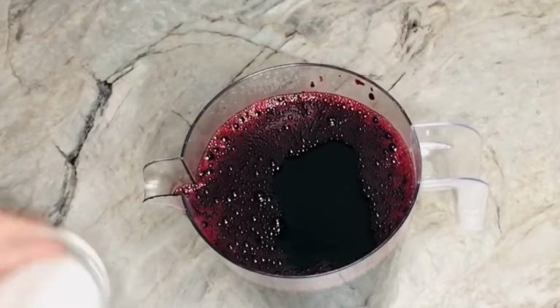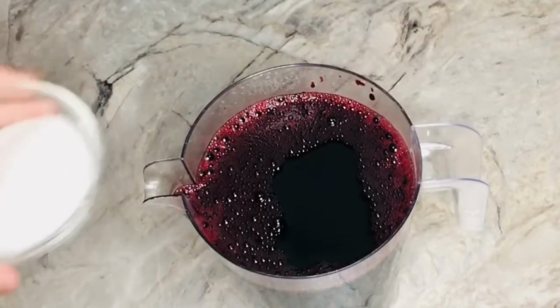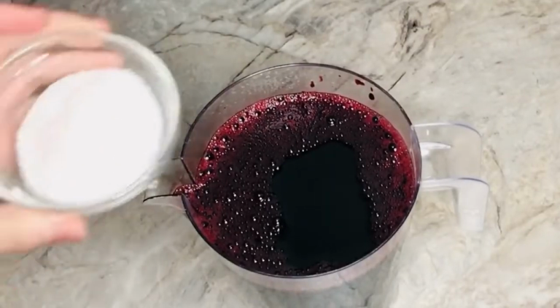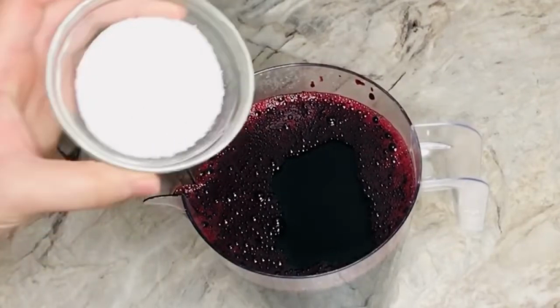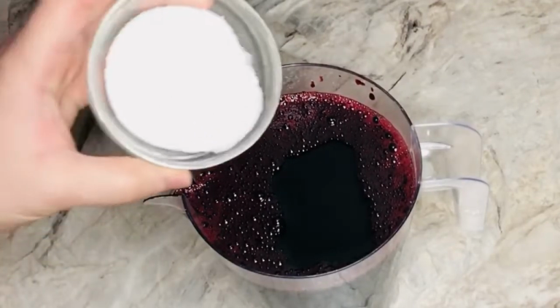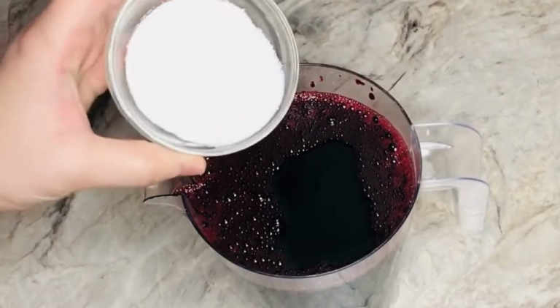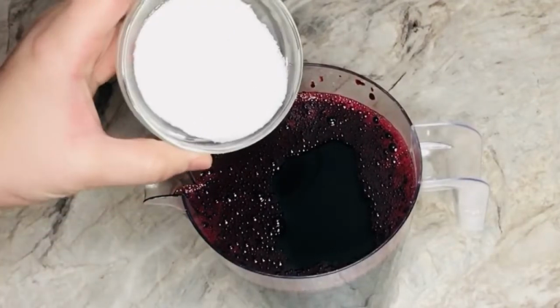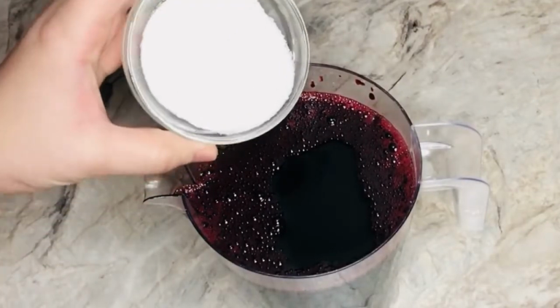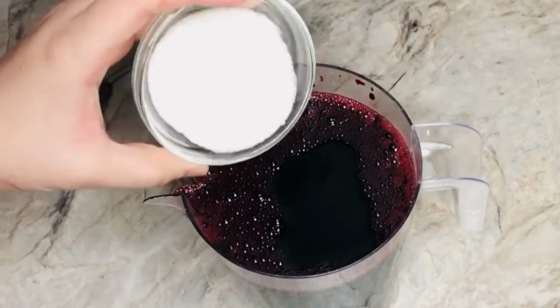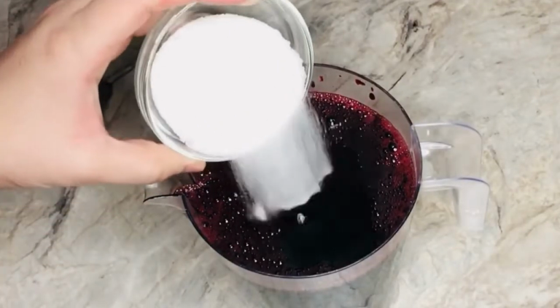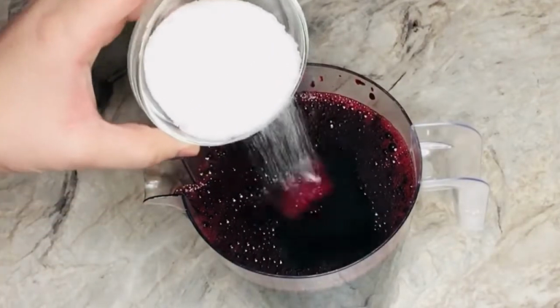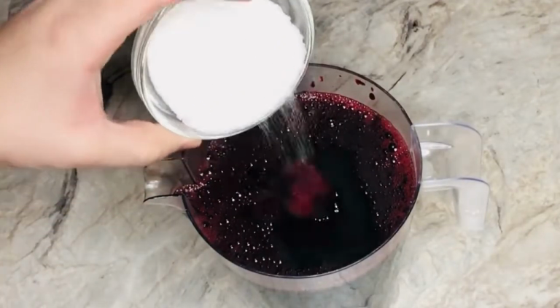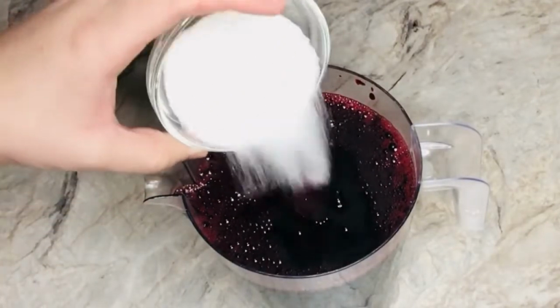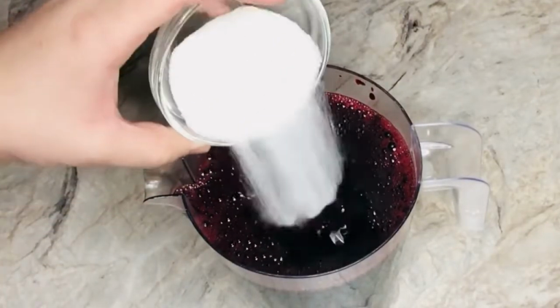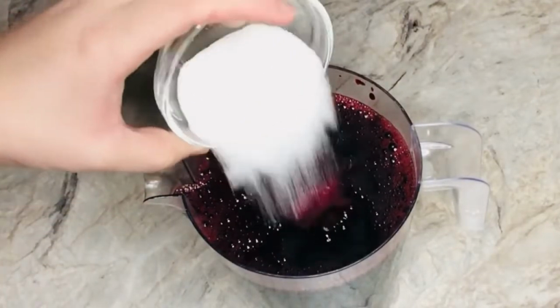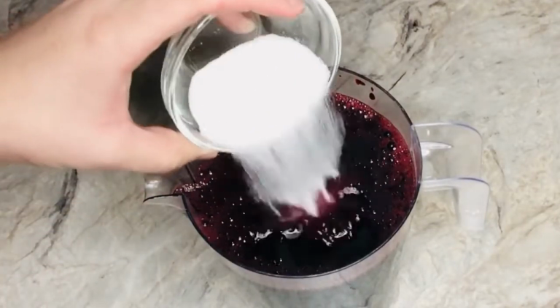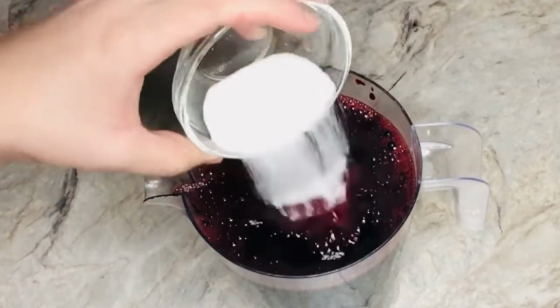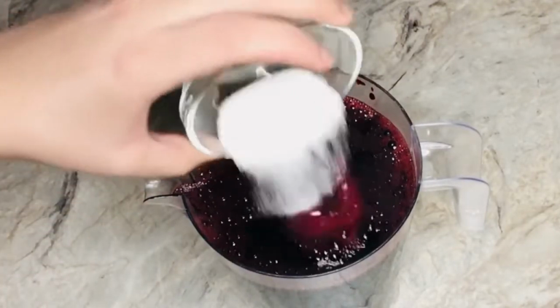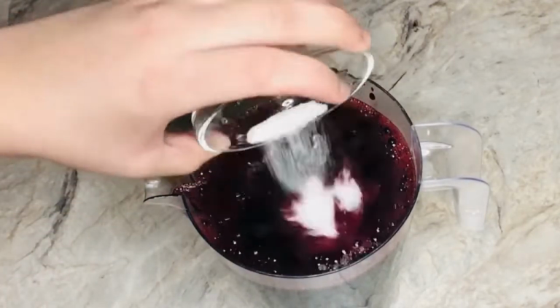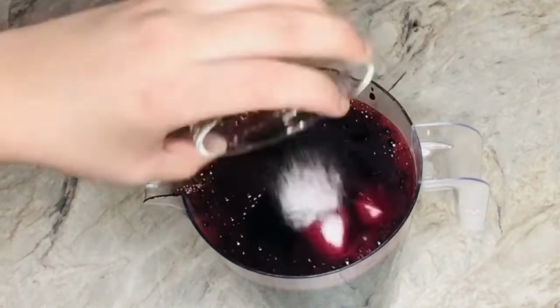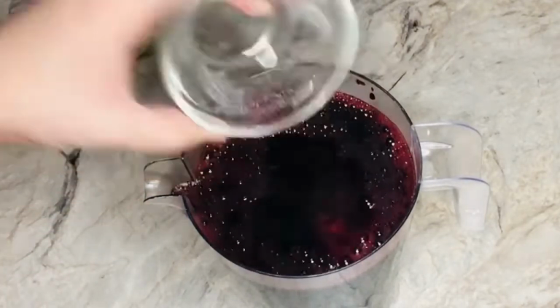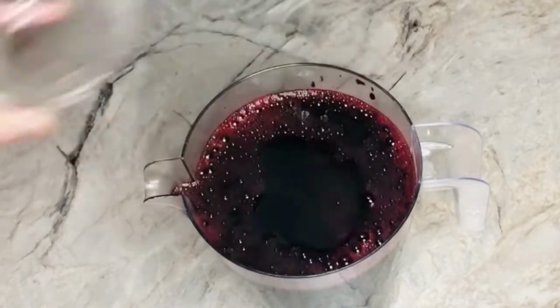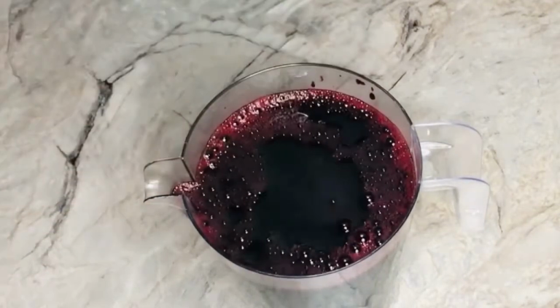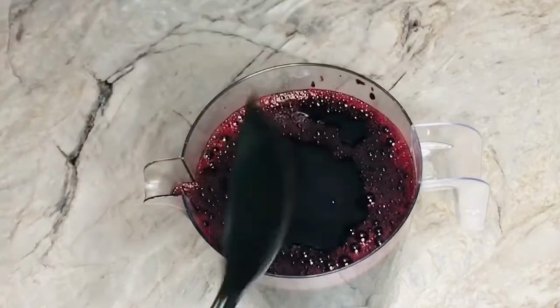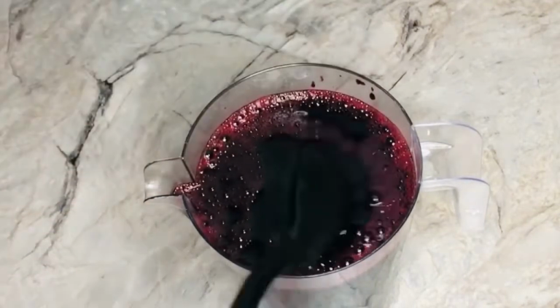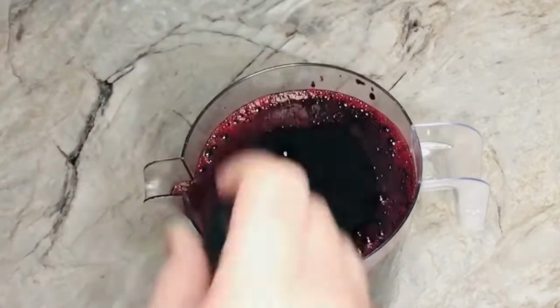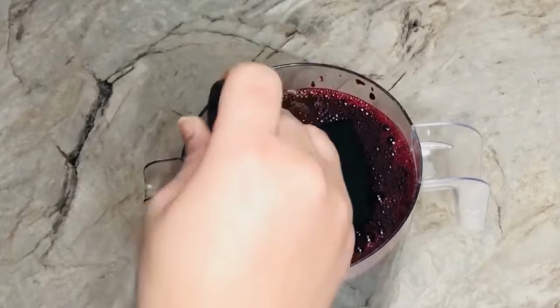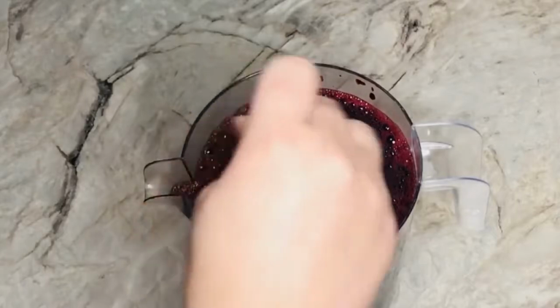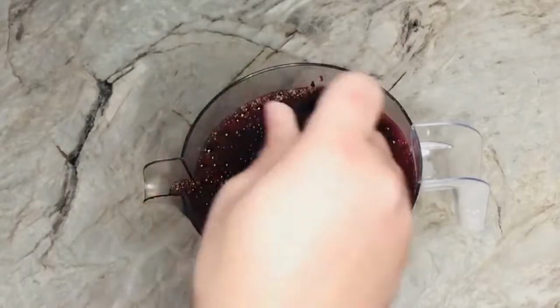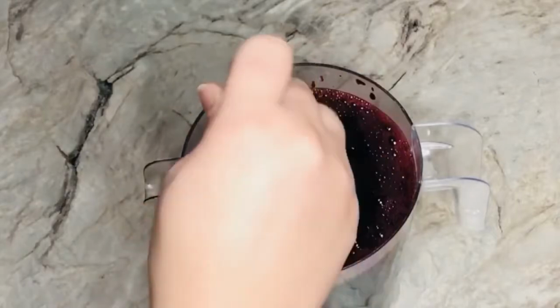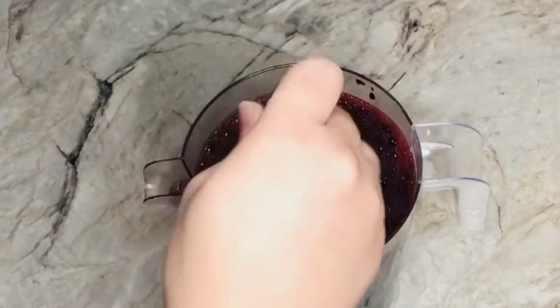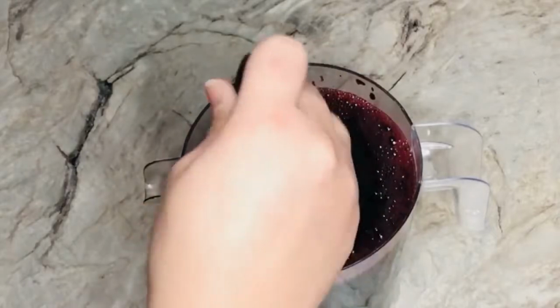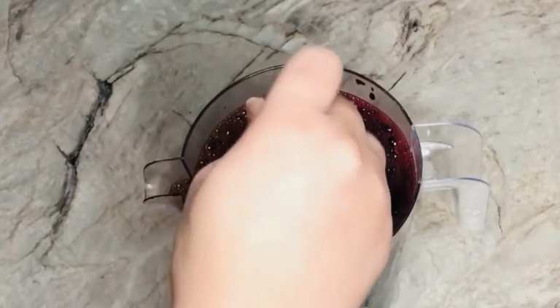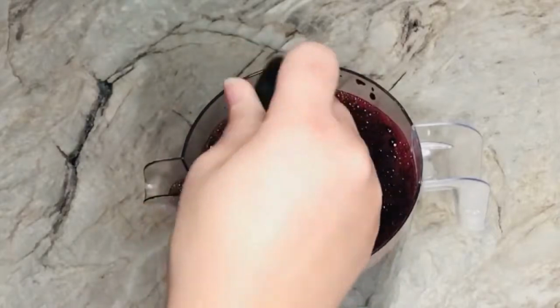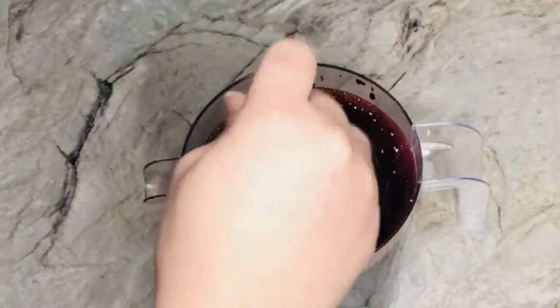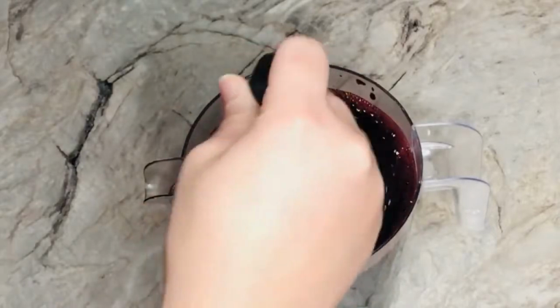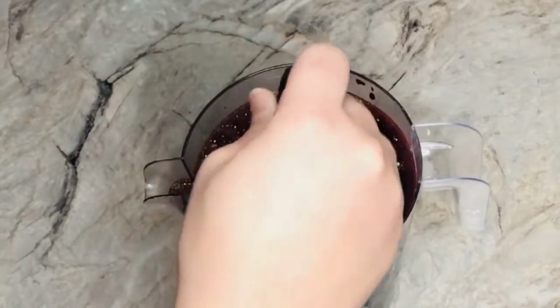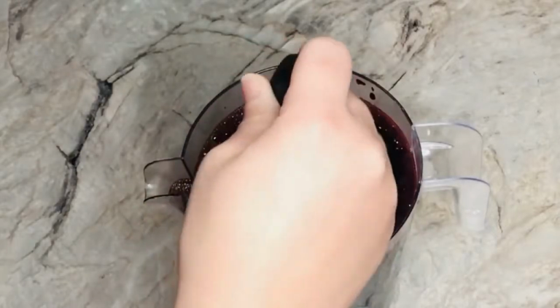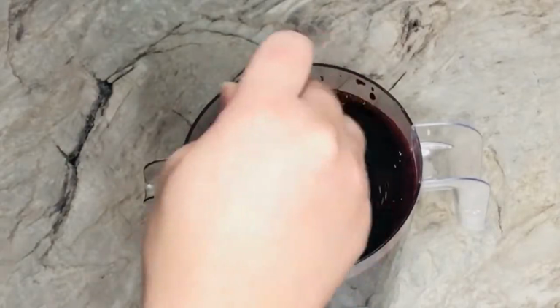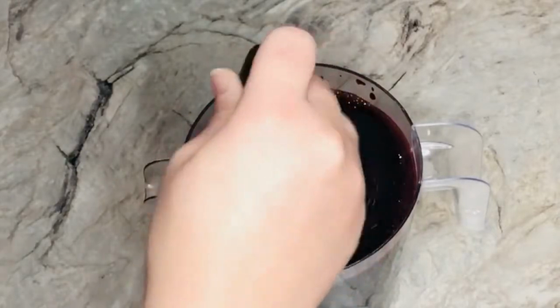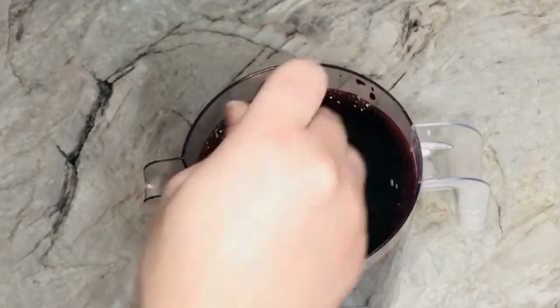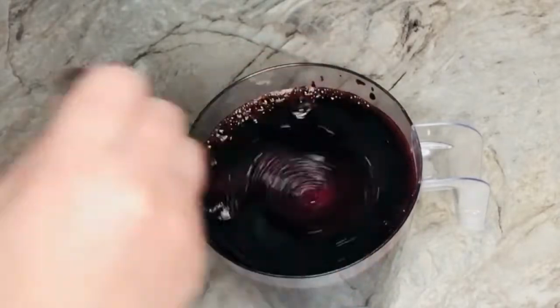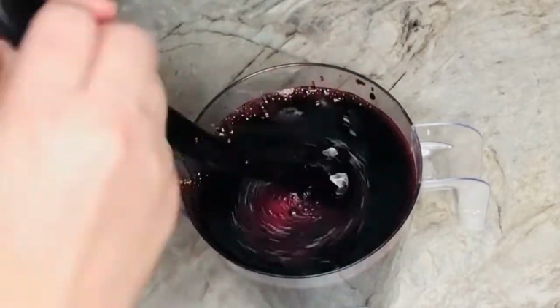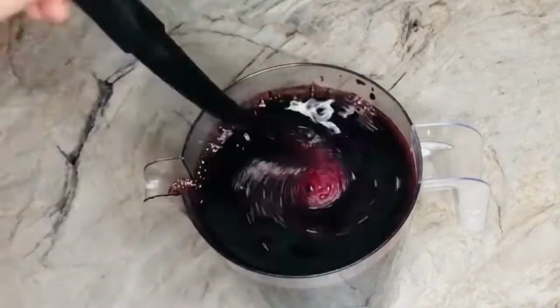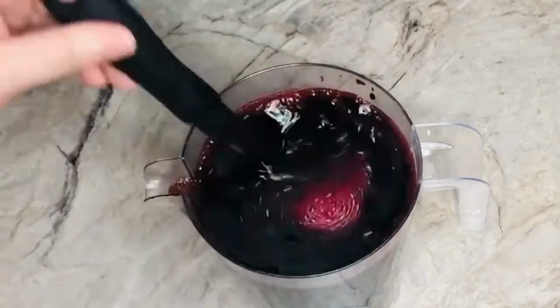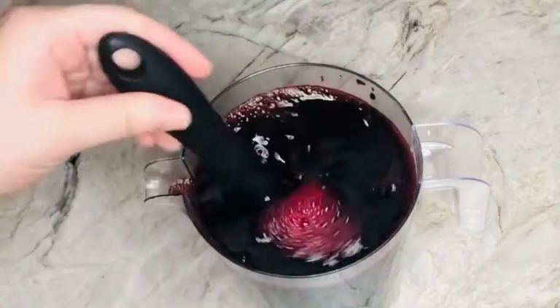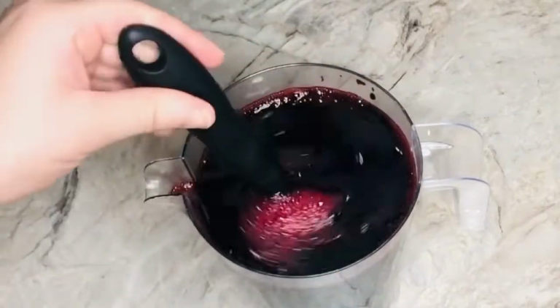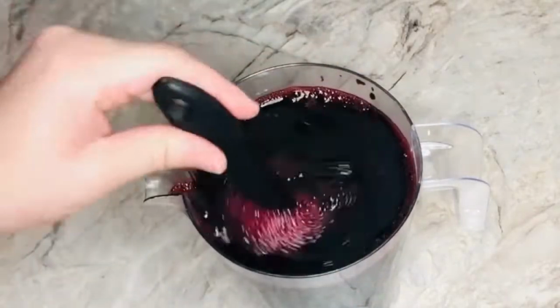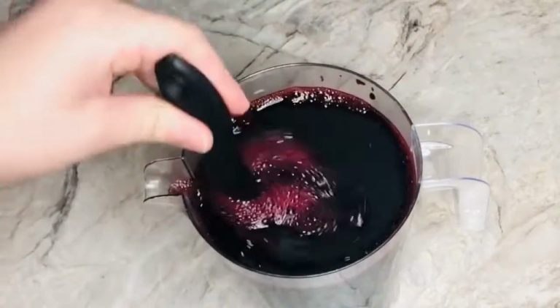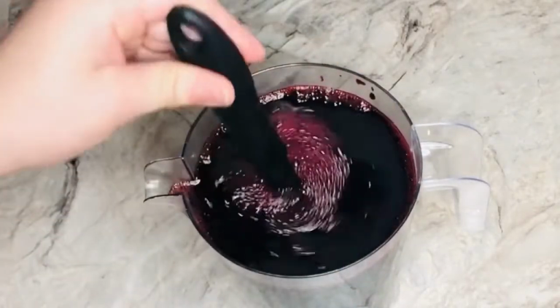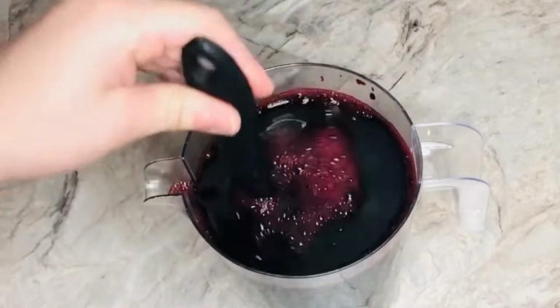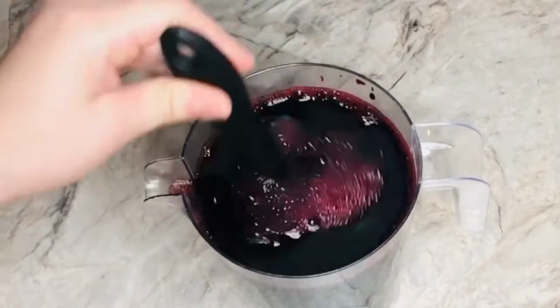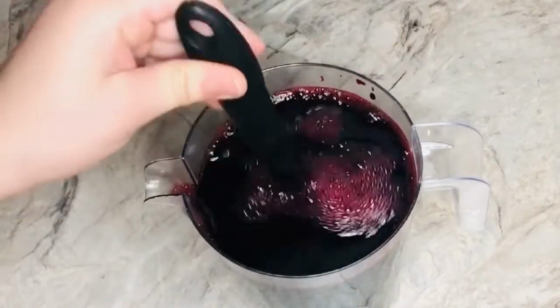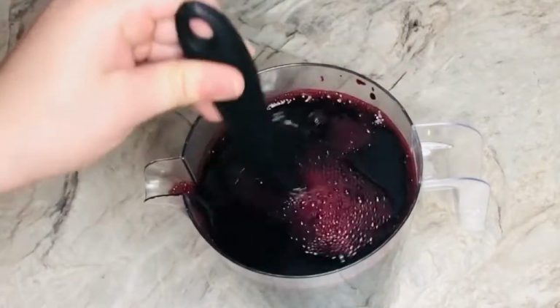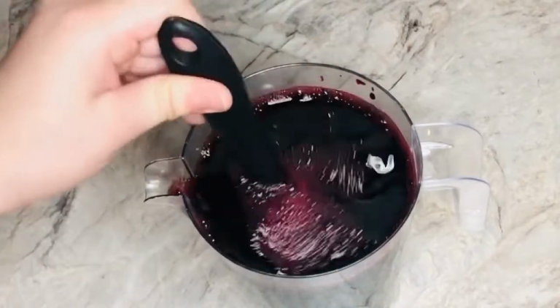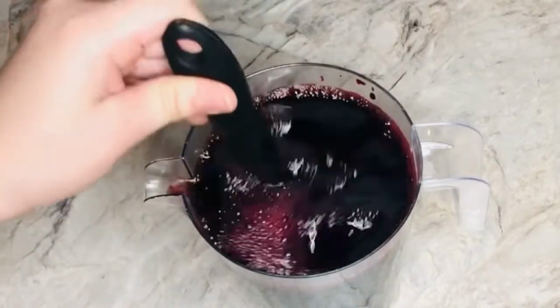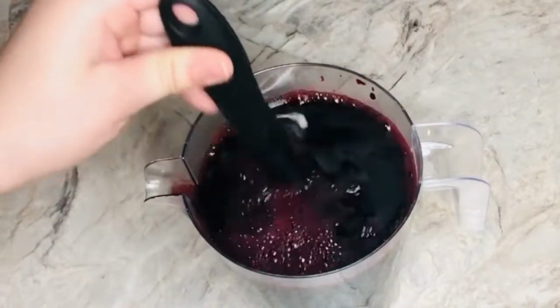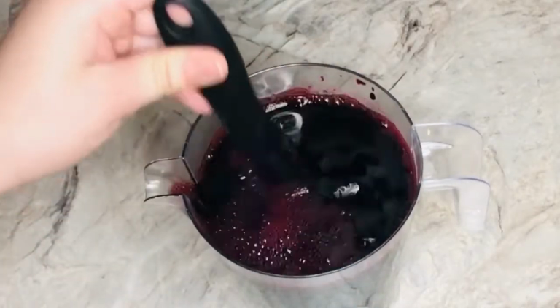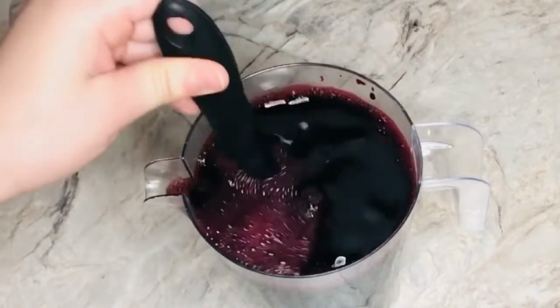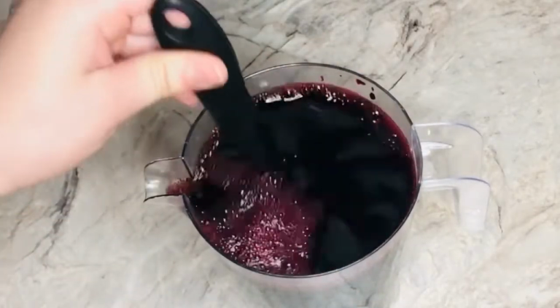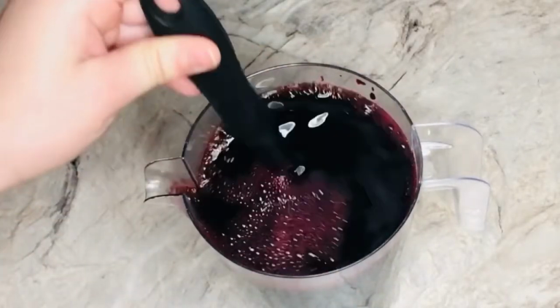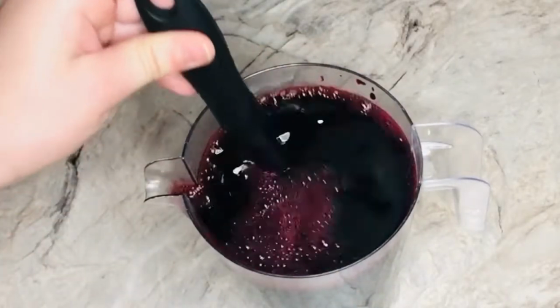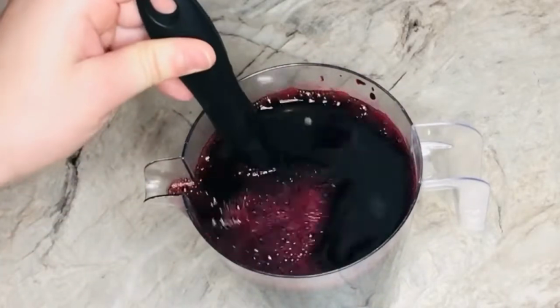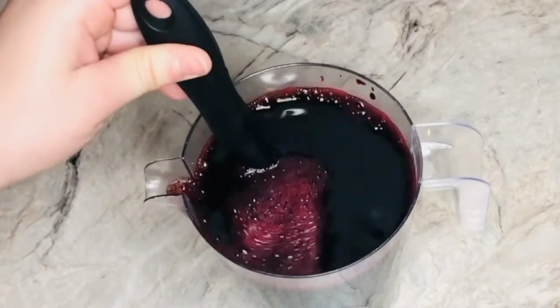Then you can go ahead and sweeten it to your taste. You can use any type of sugar of your choice to sweeten the drink.